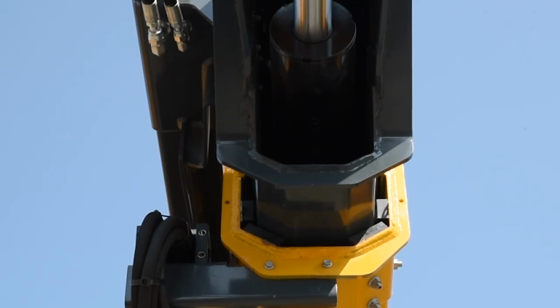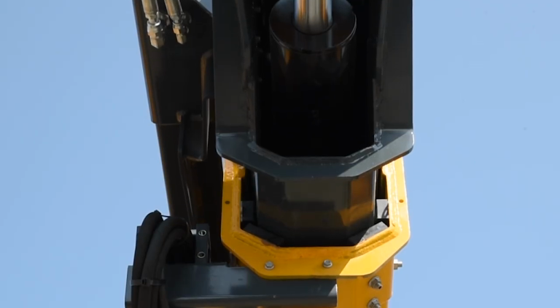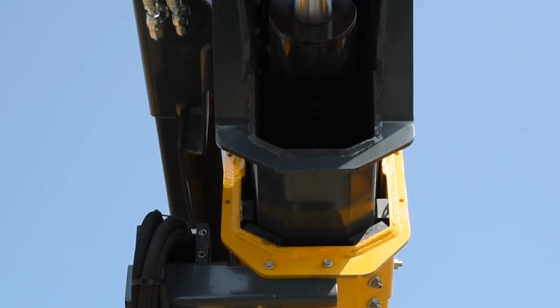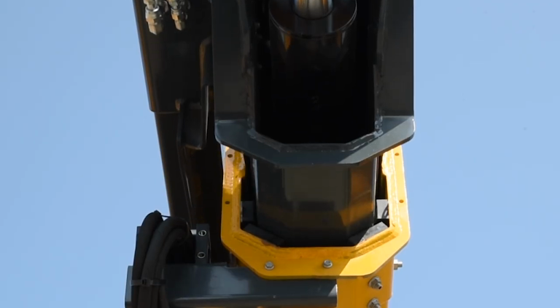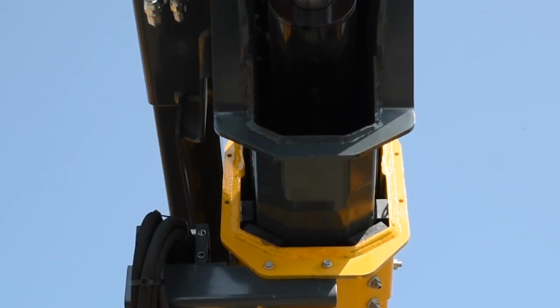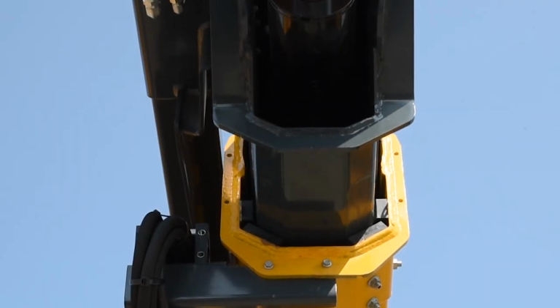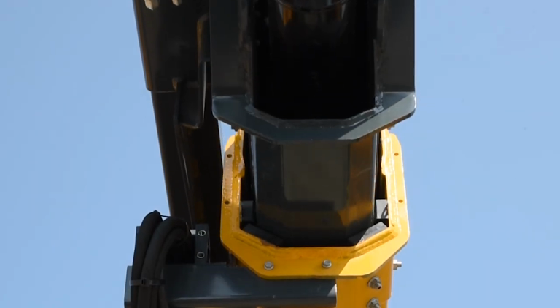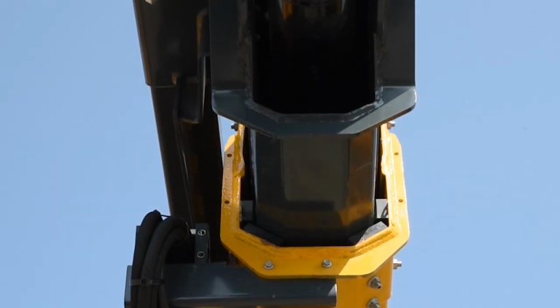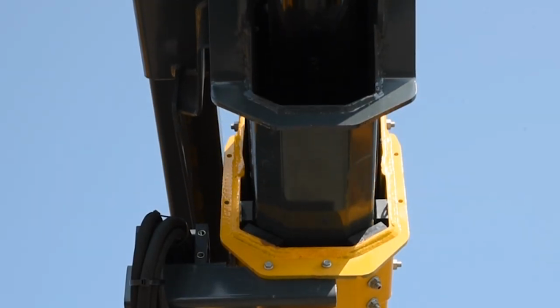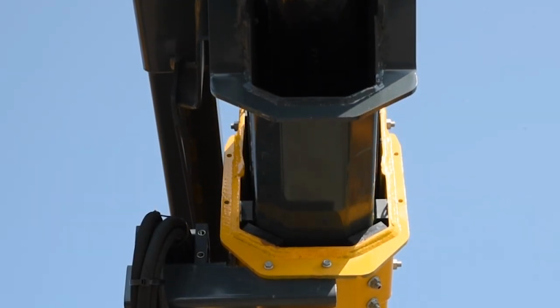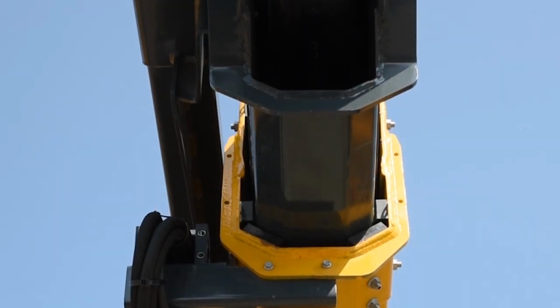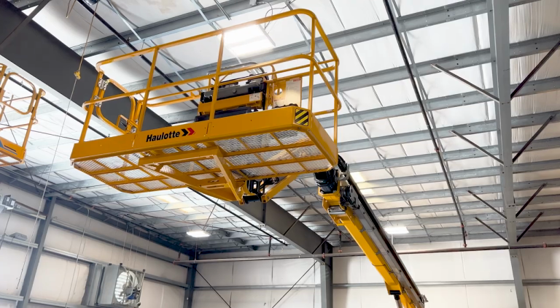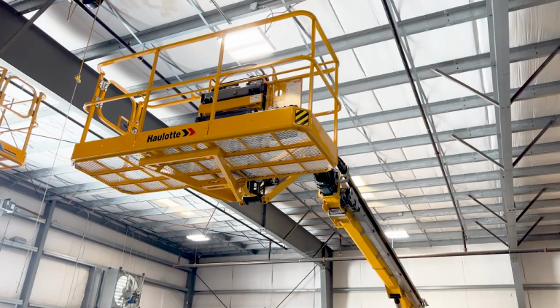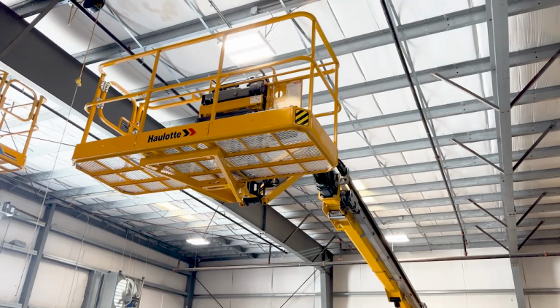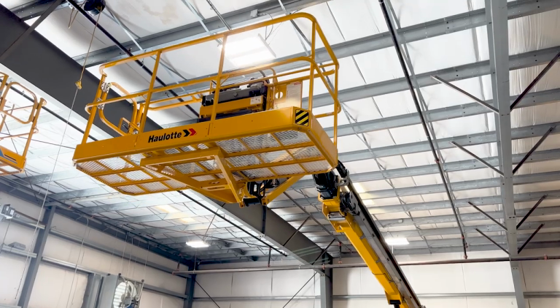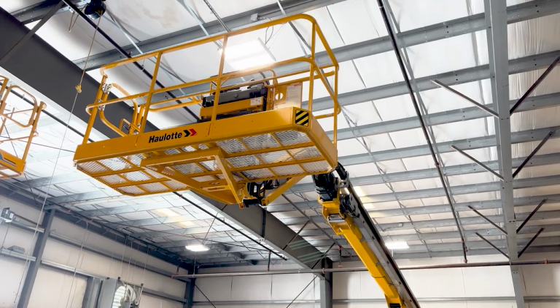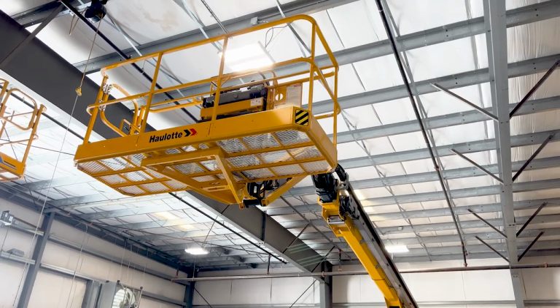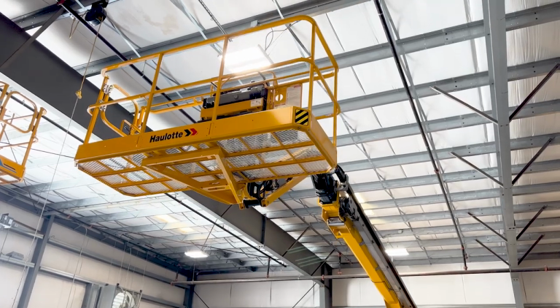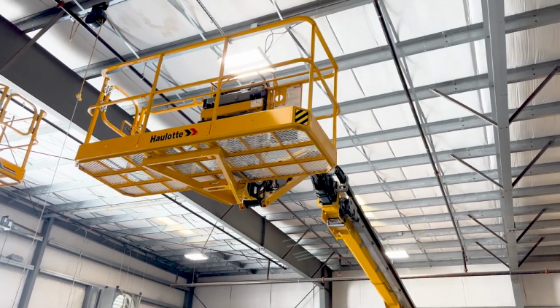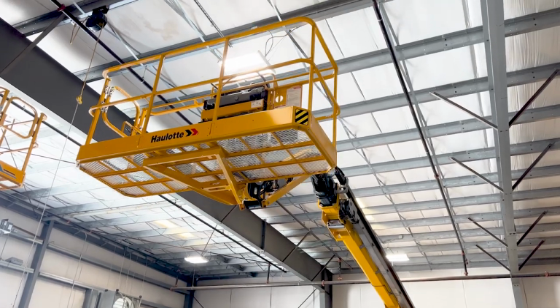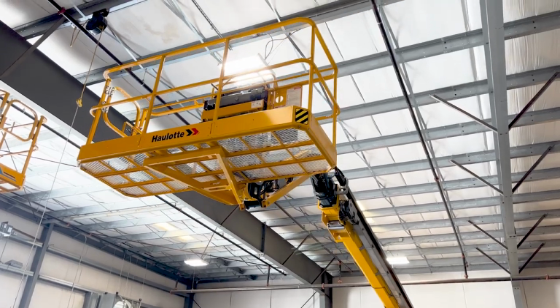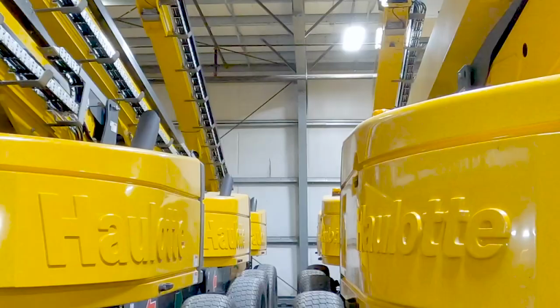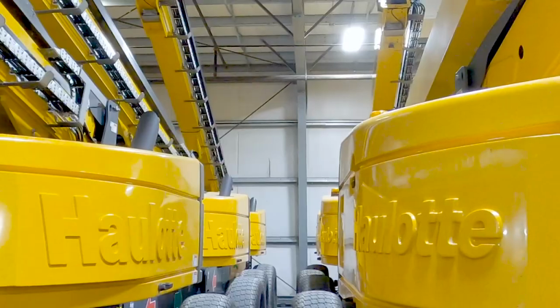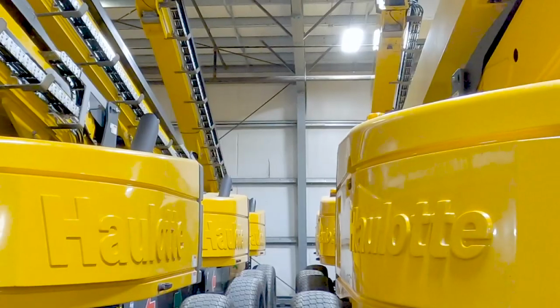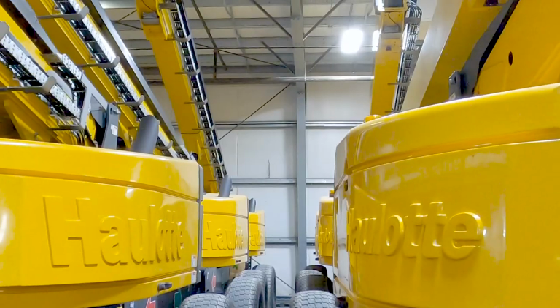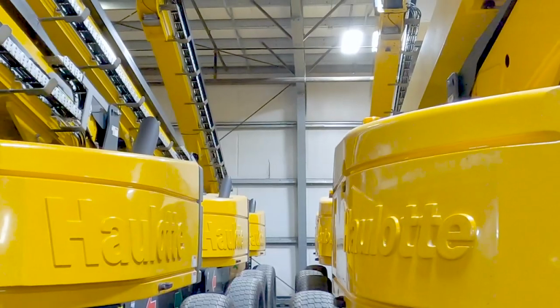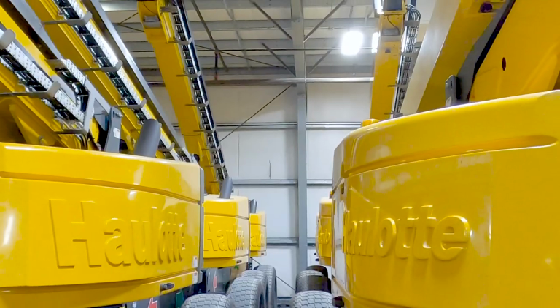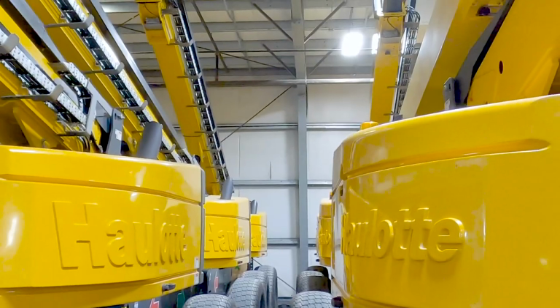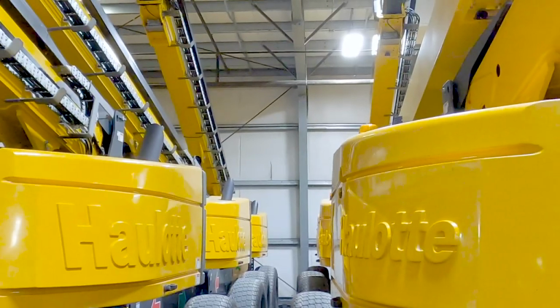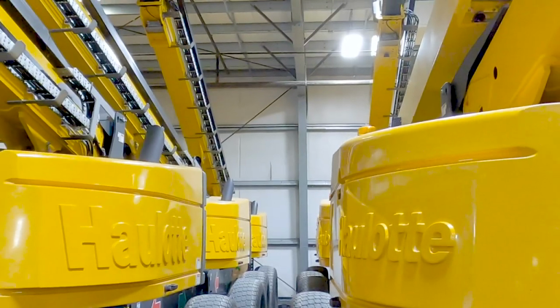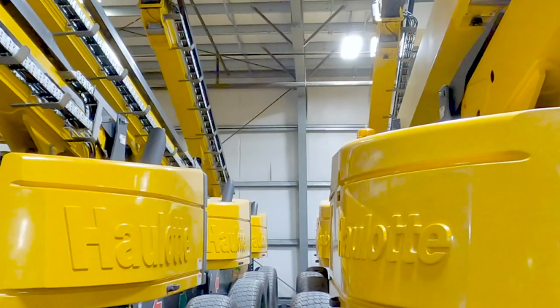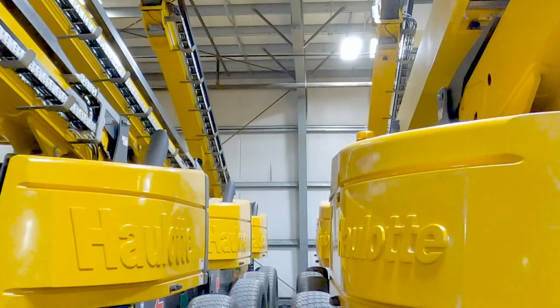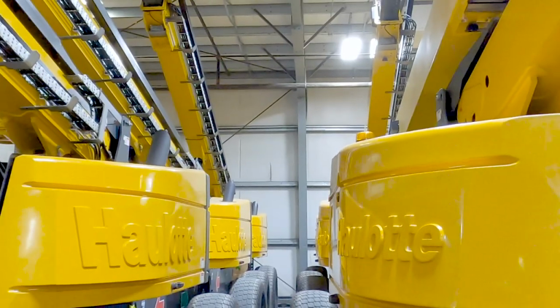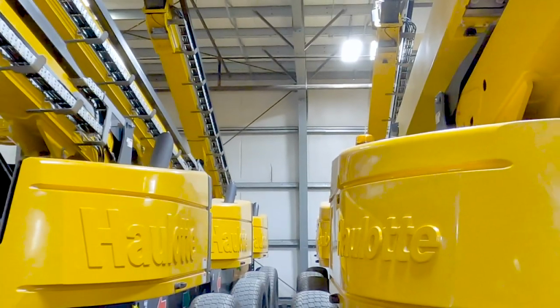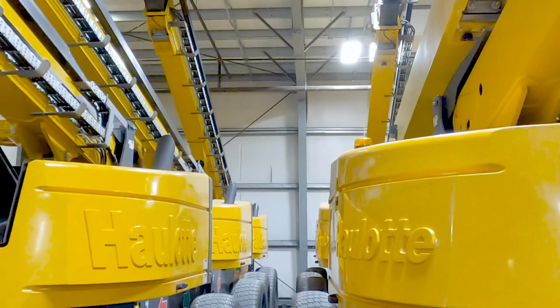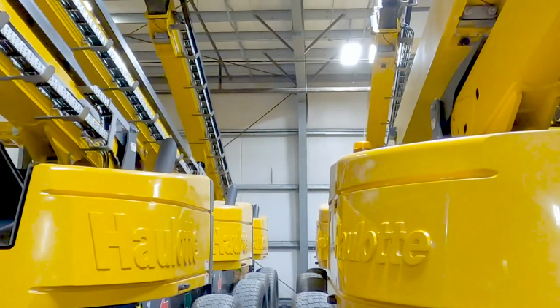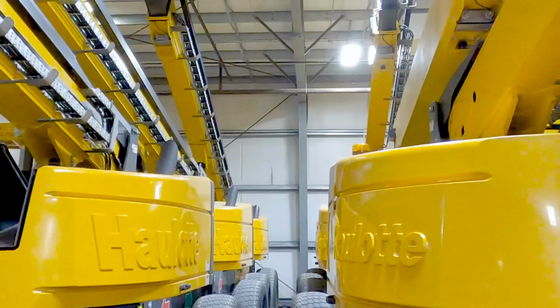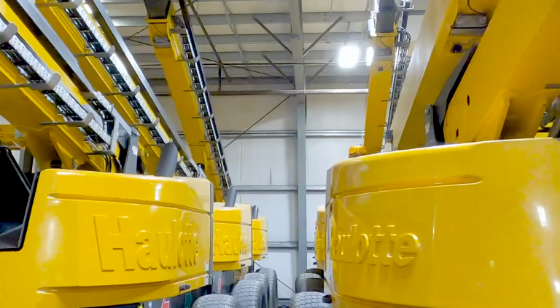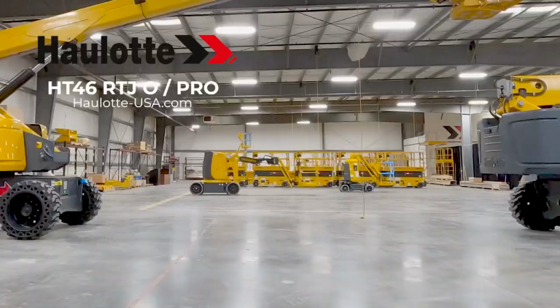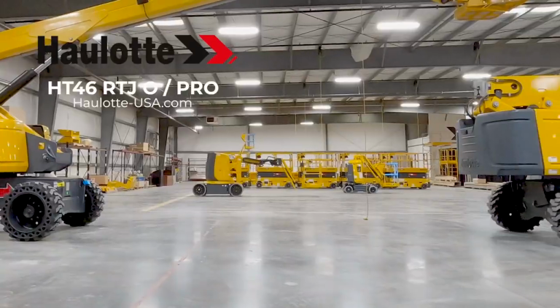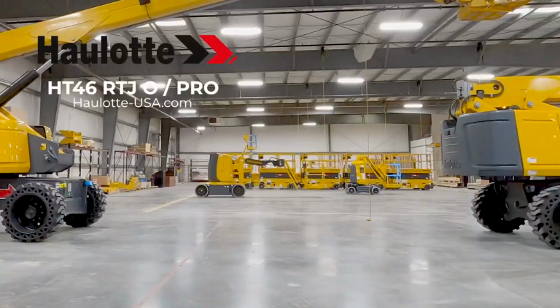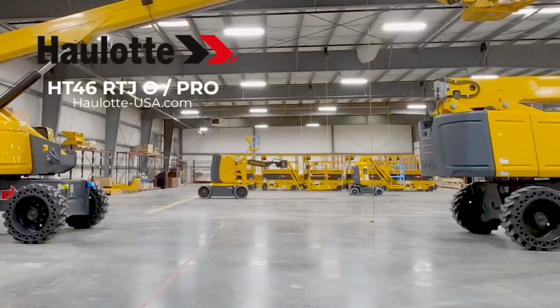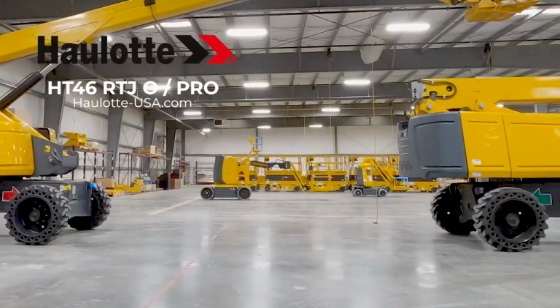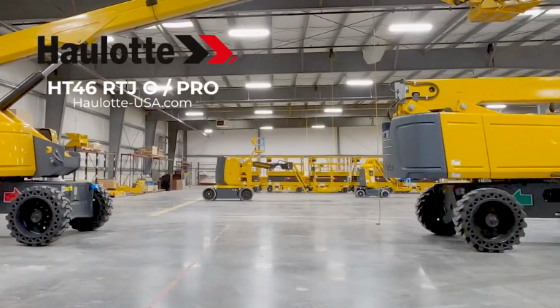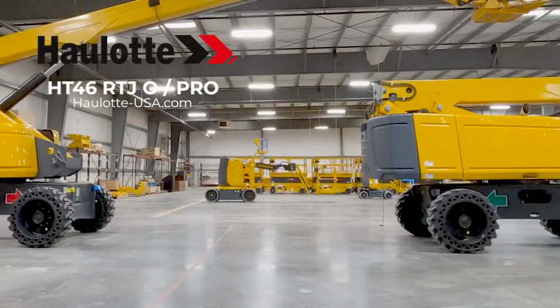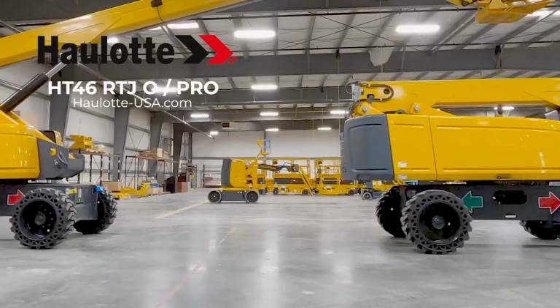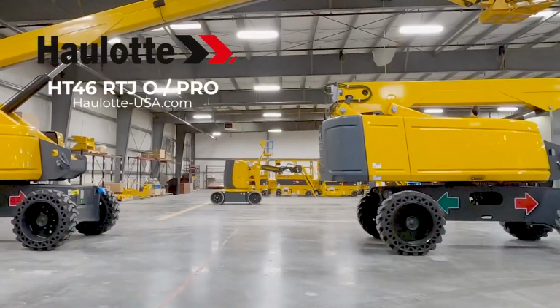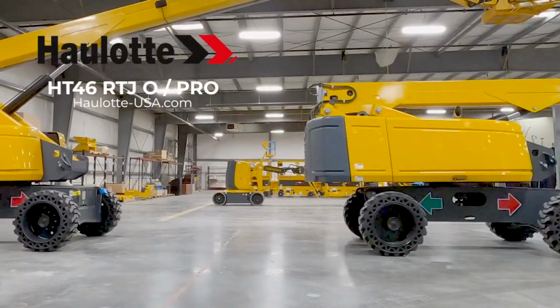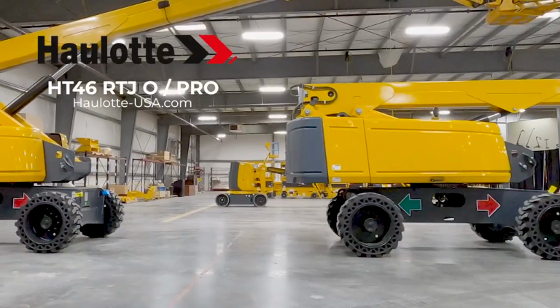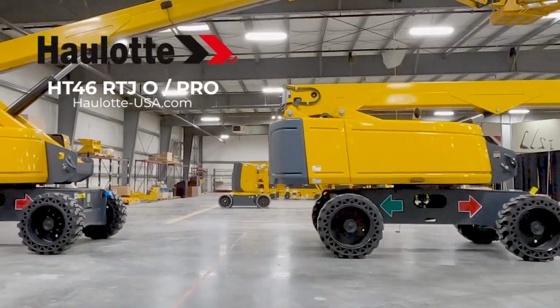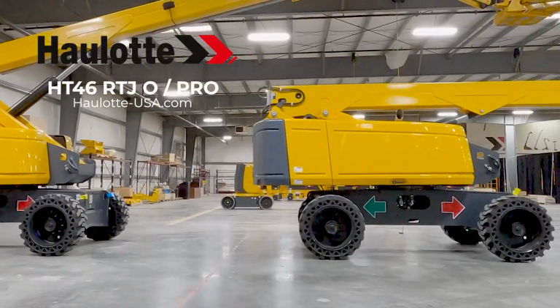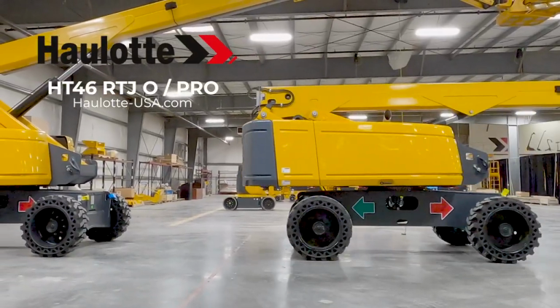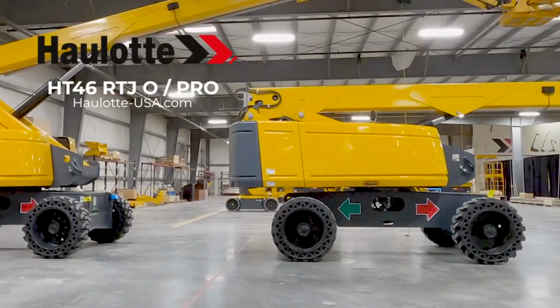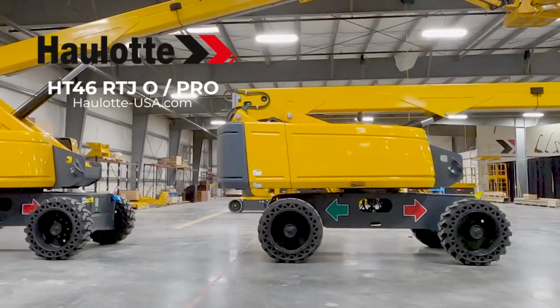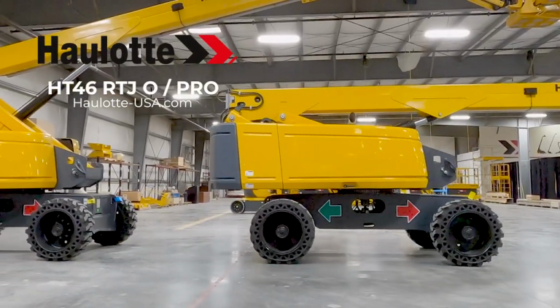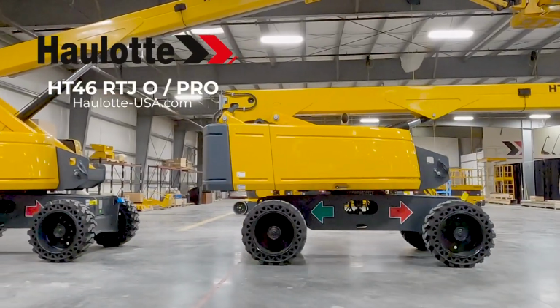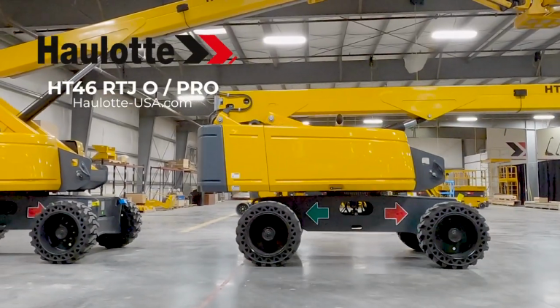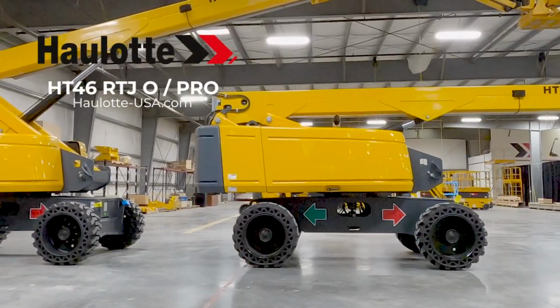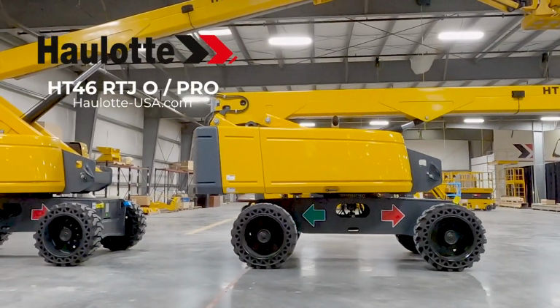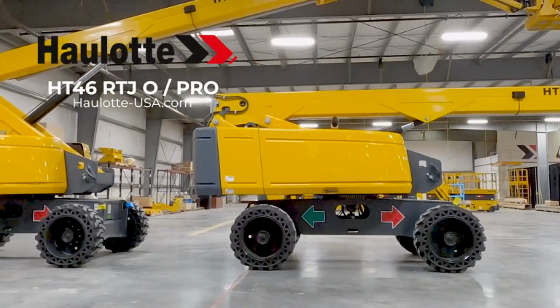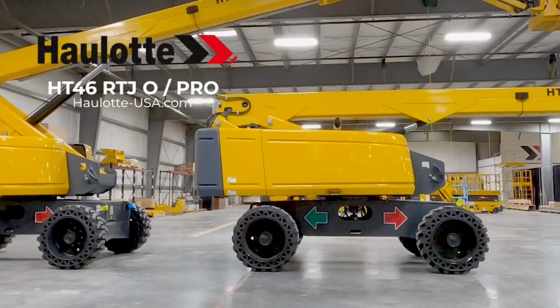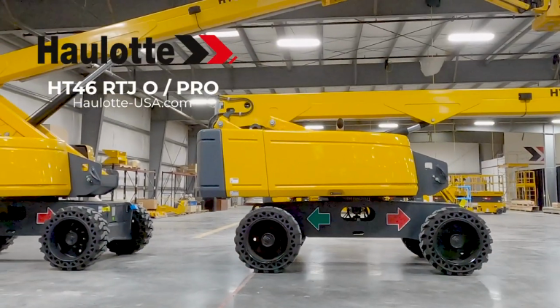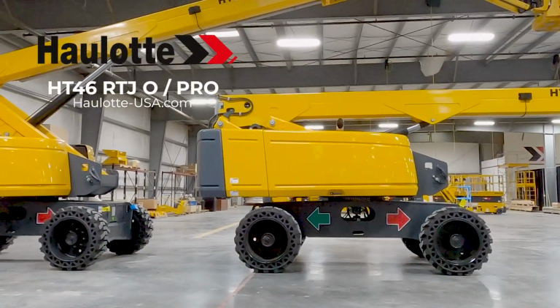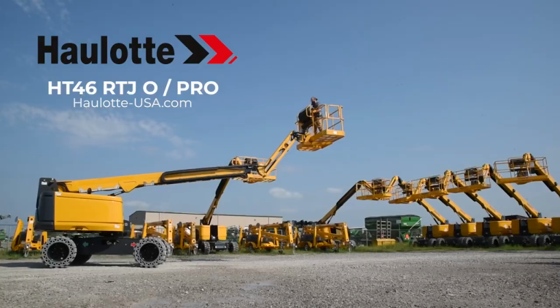Halat's innovations, operator safety measures, and low total cost of ownership design make these rough terrain telescopic booms the smart investment for your fleet.